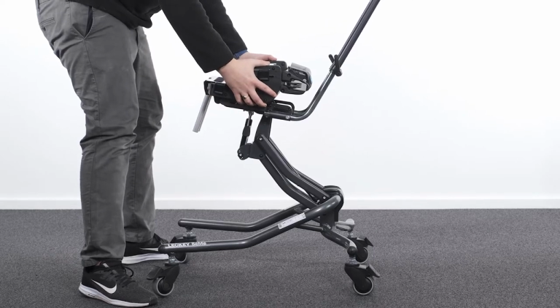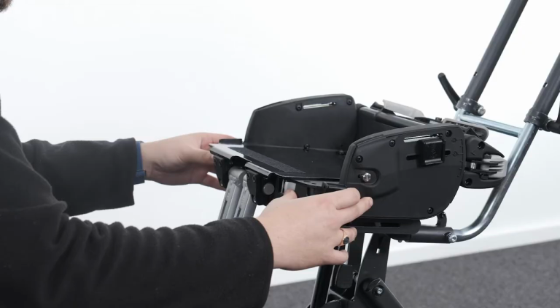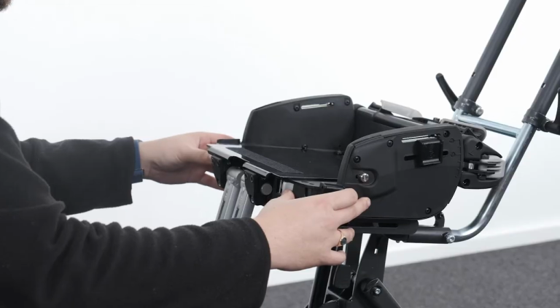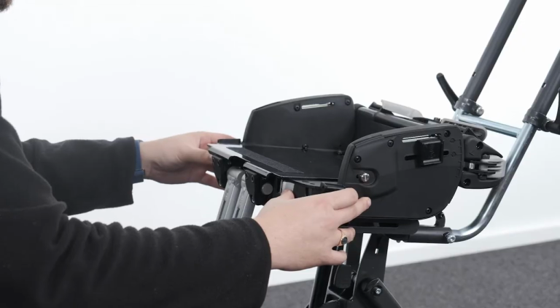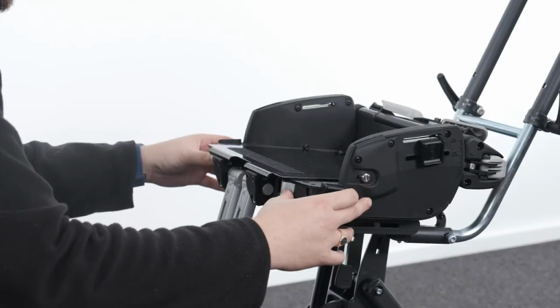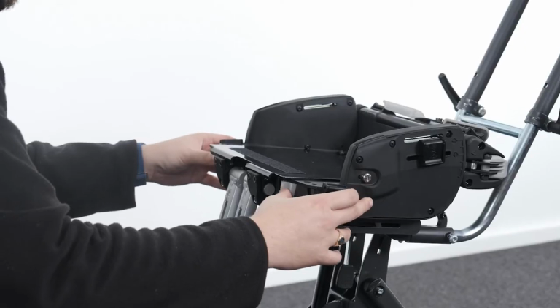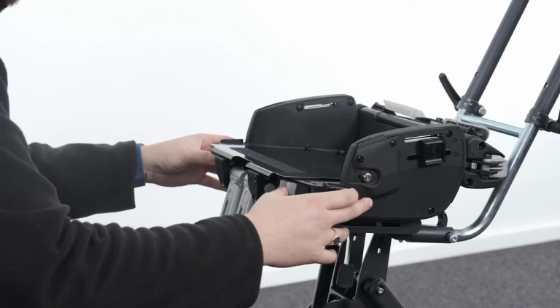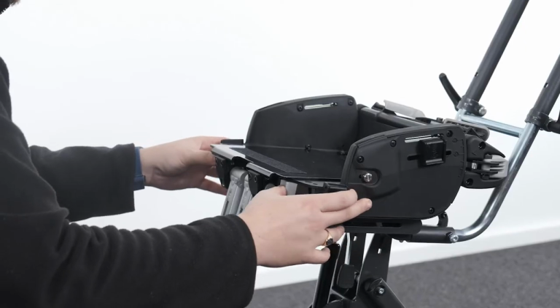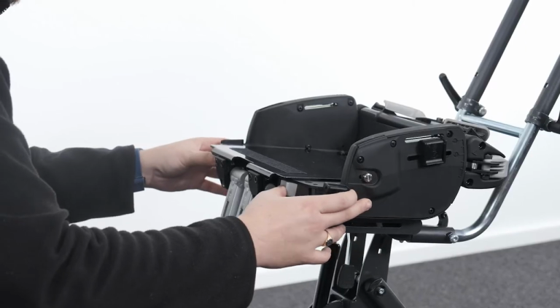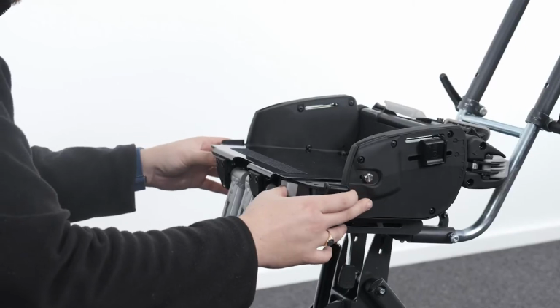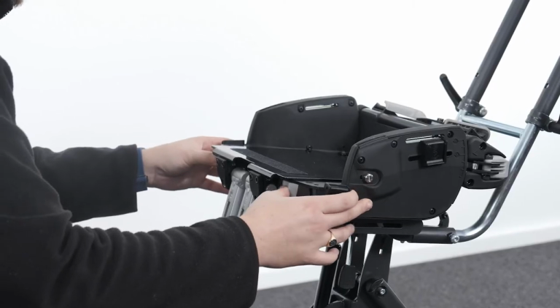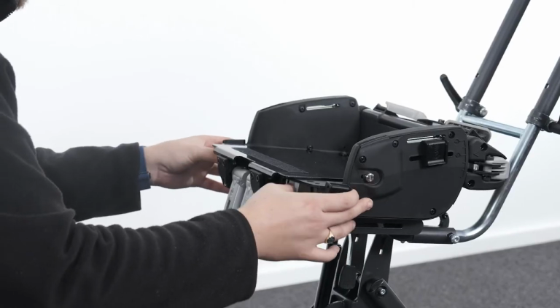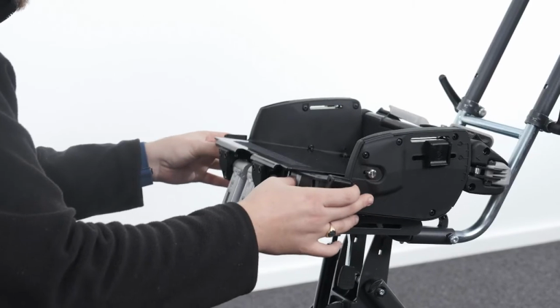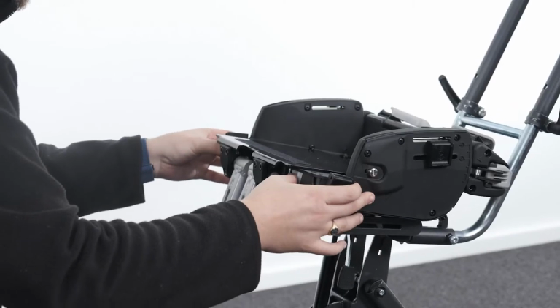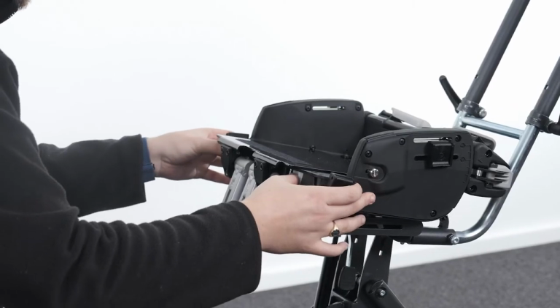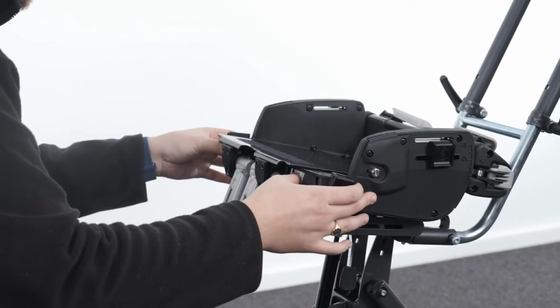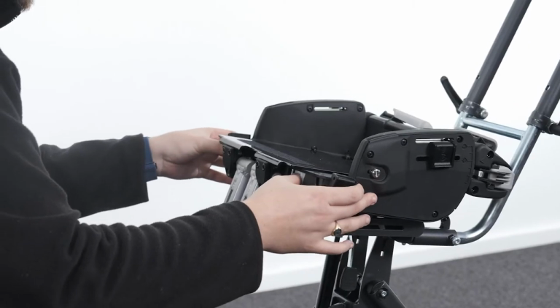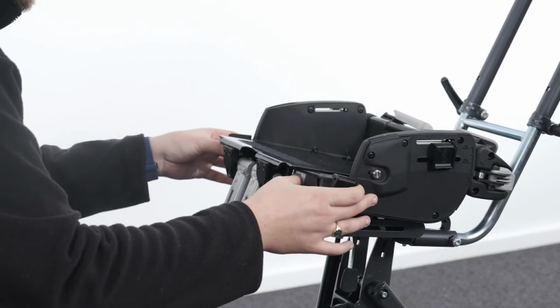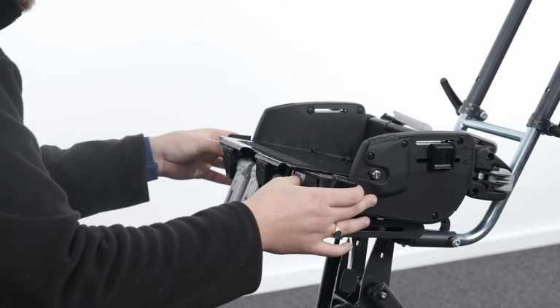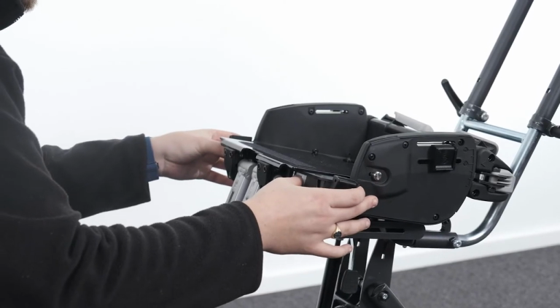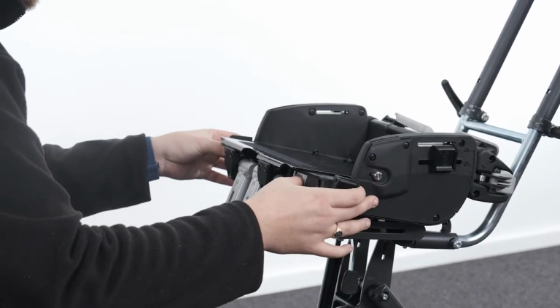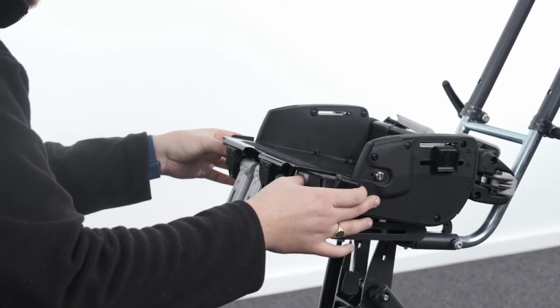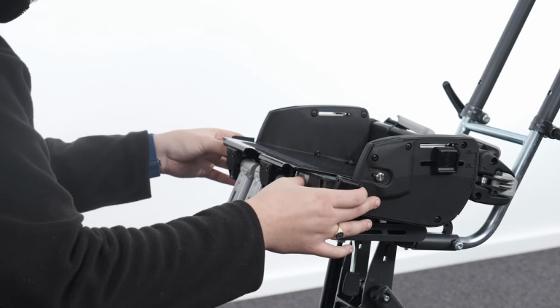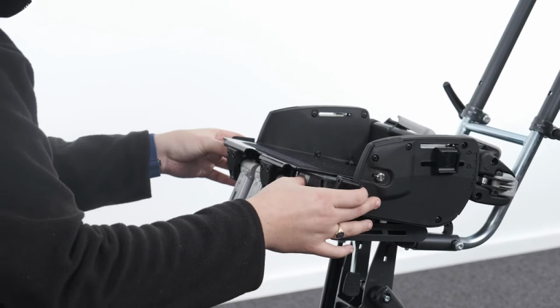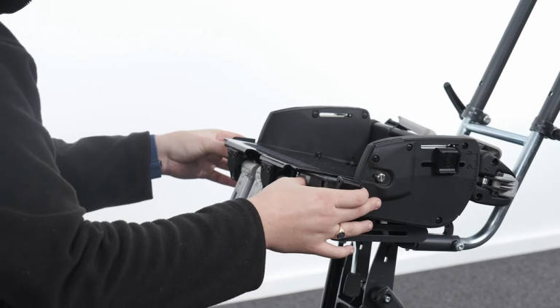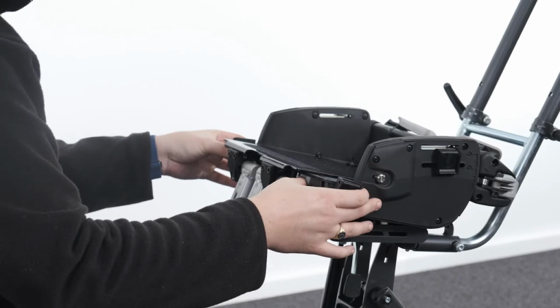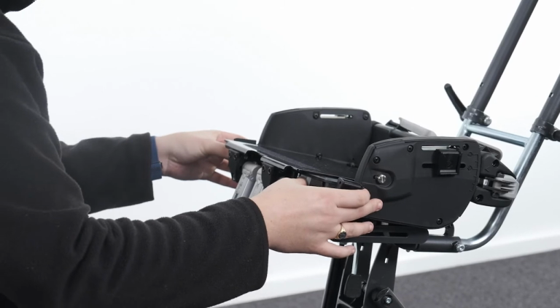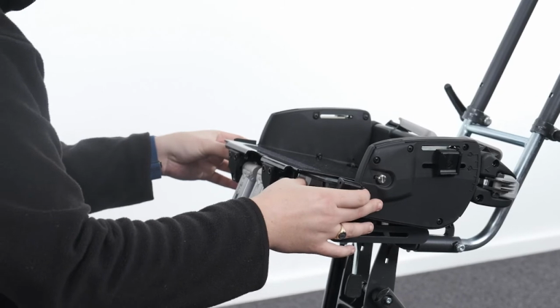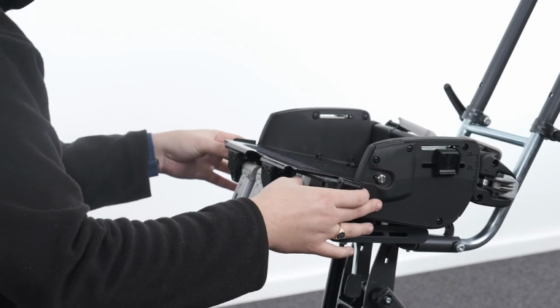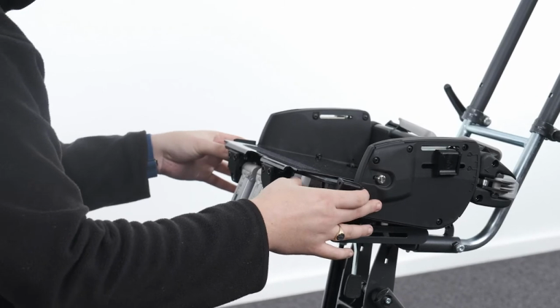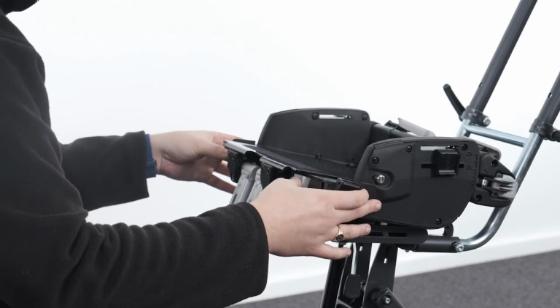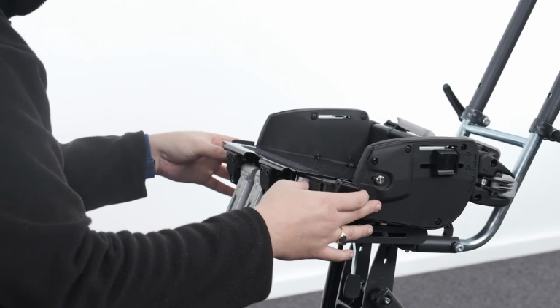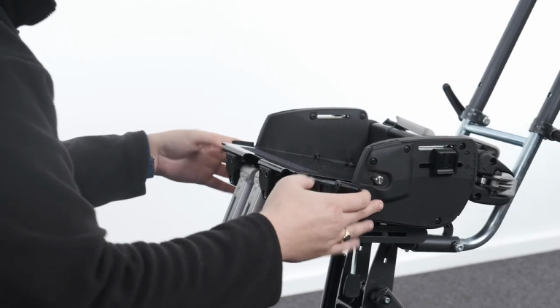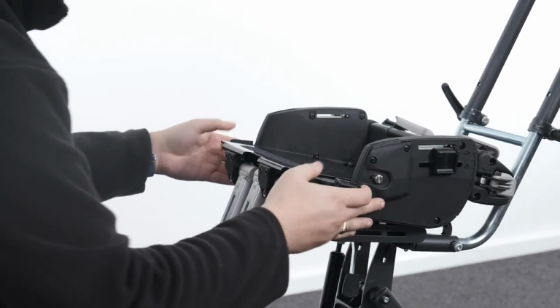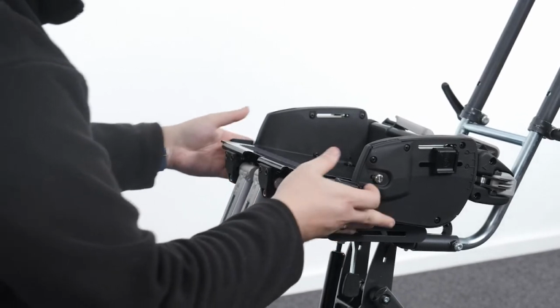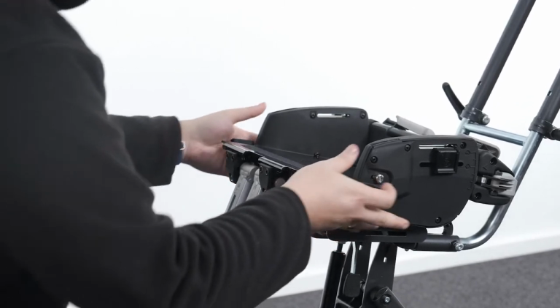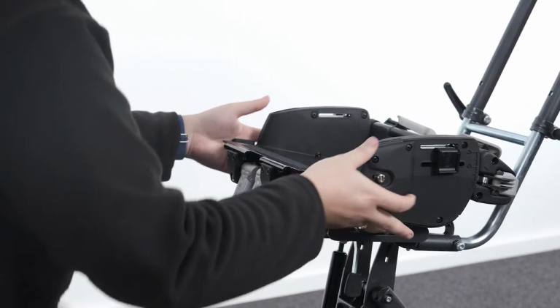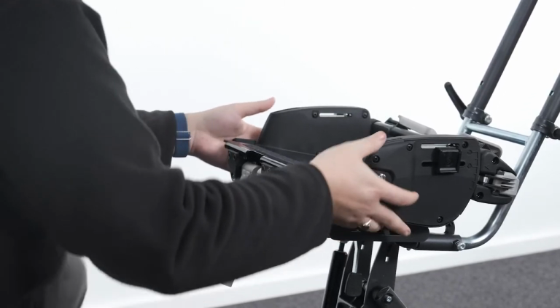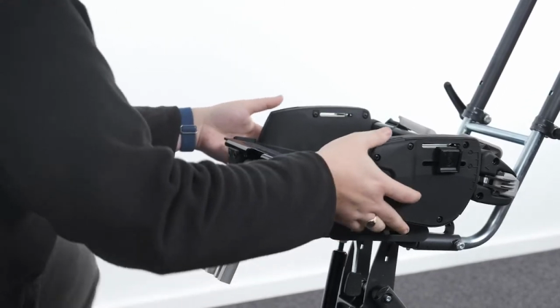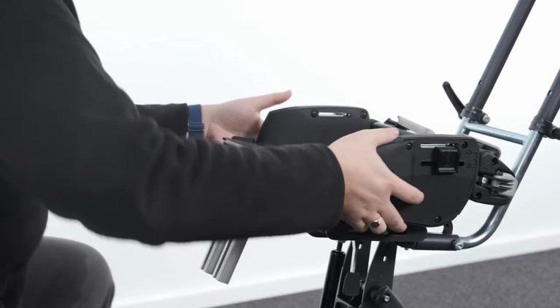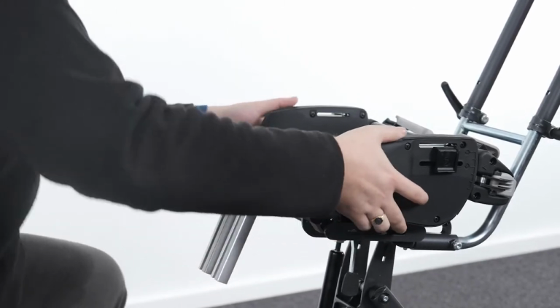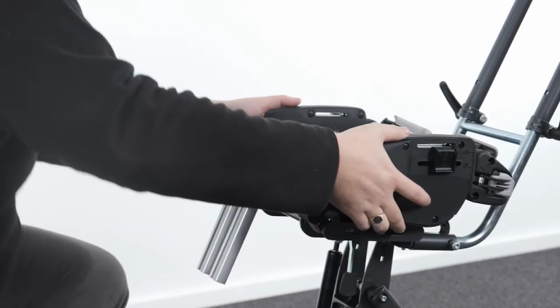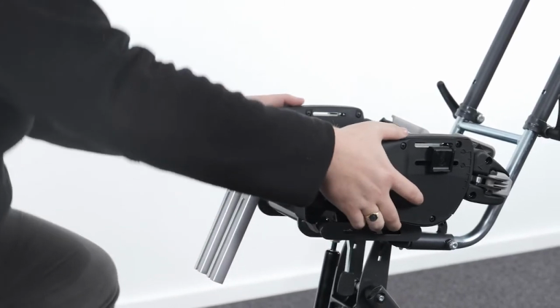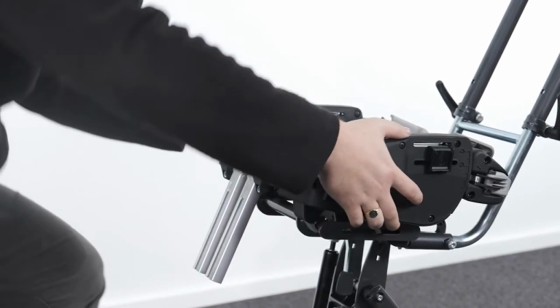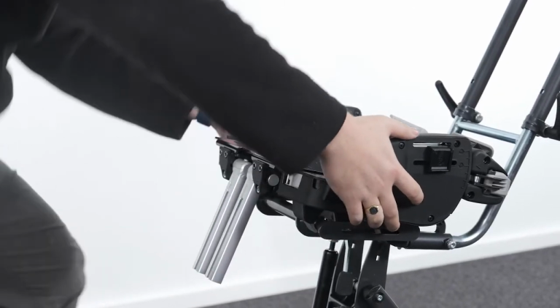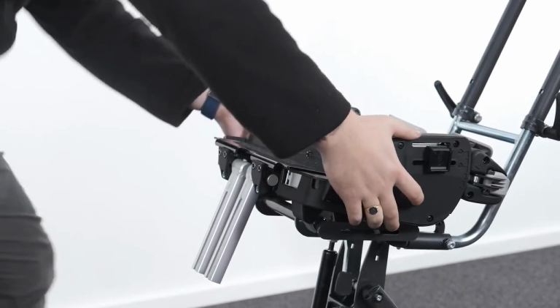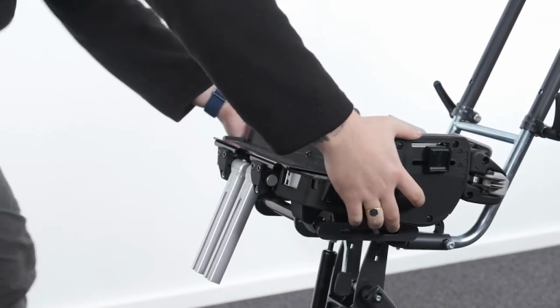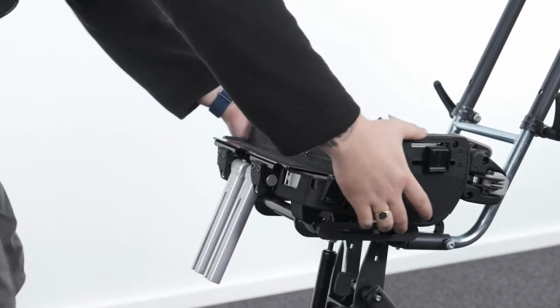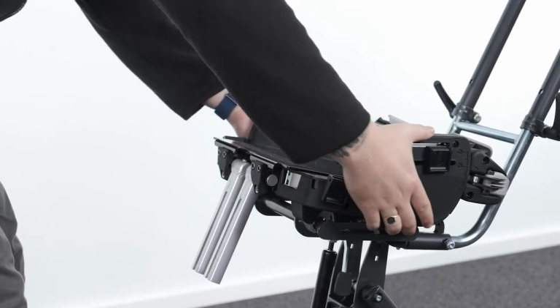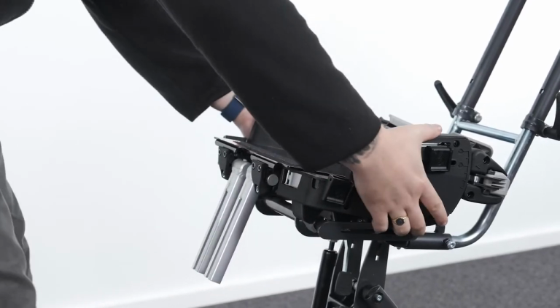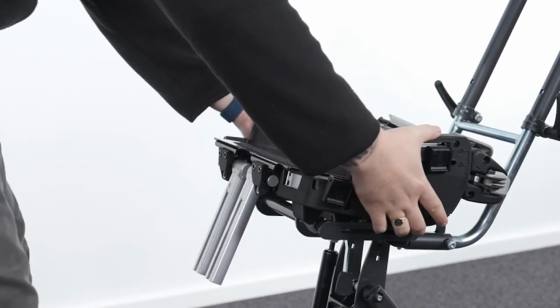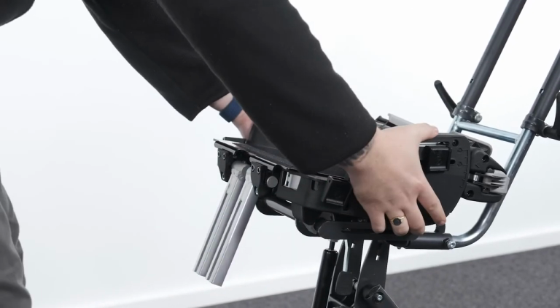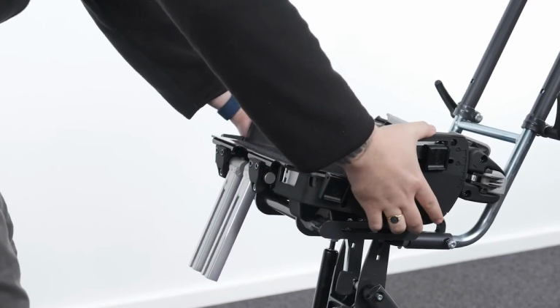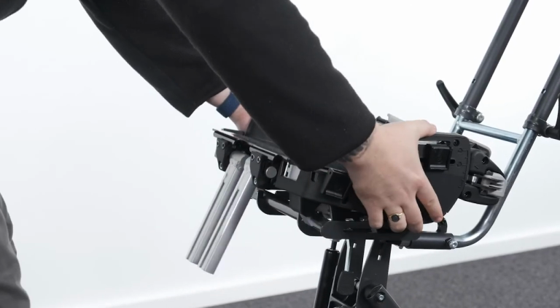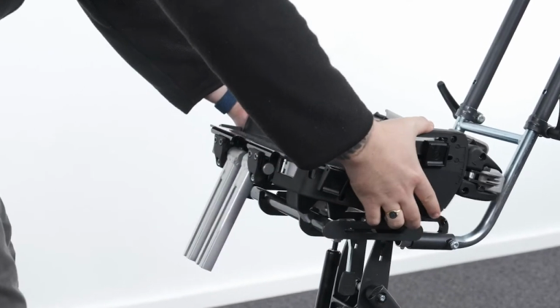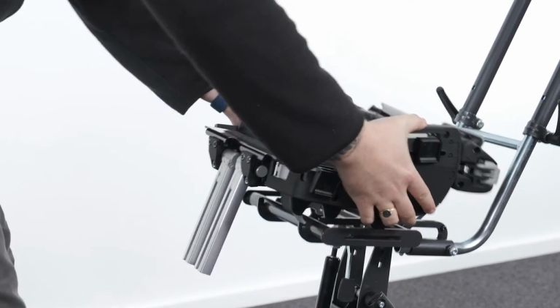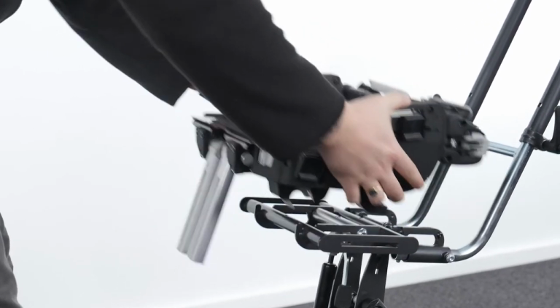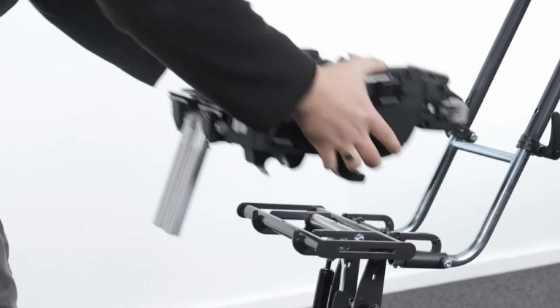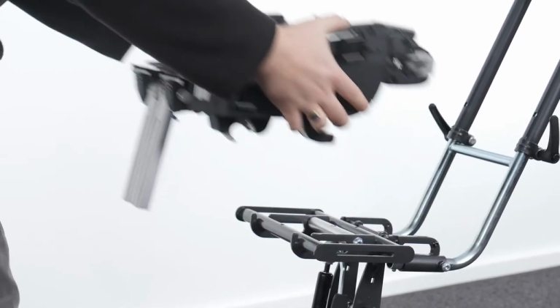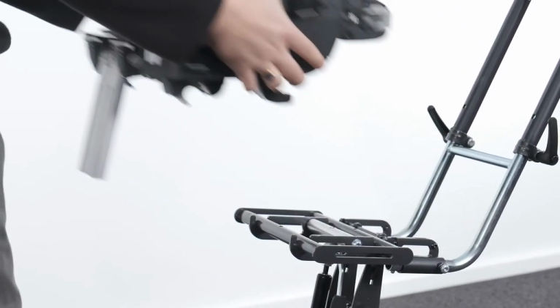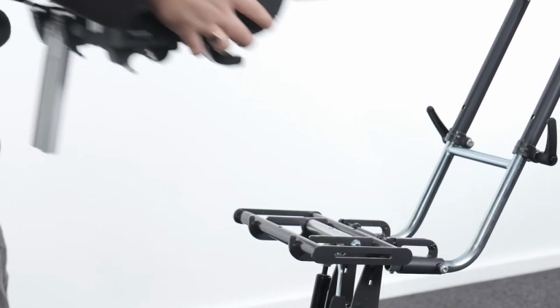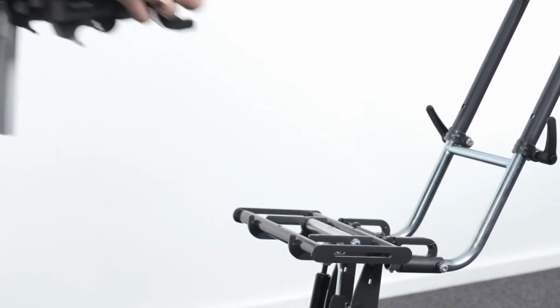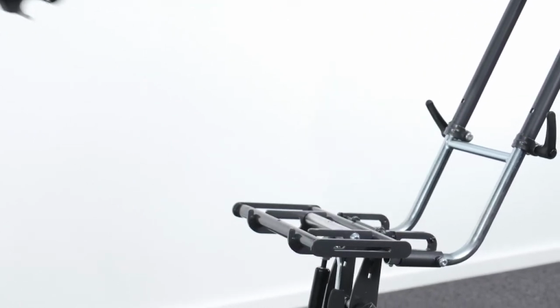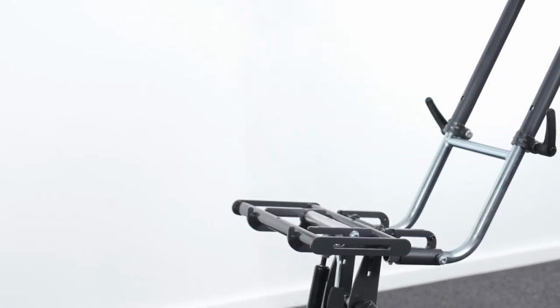To detach the seat, locate and release the locking latches as shown, then reverse the attachment steps.